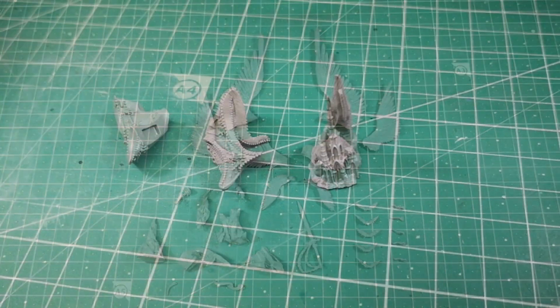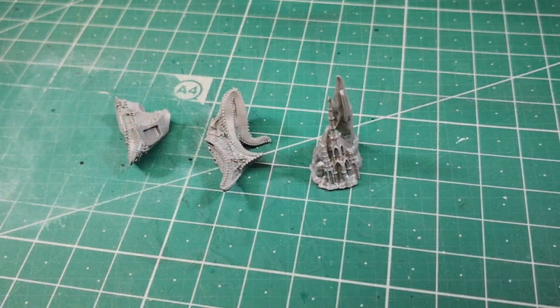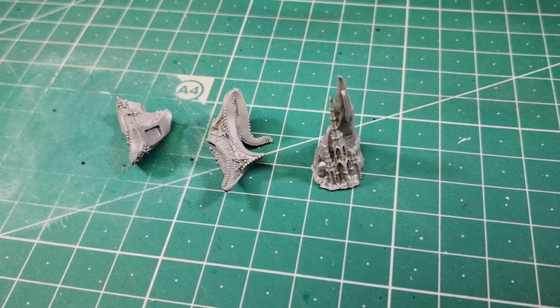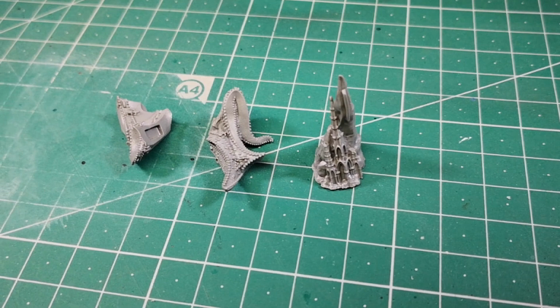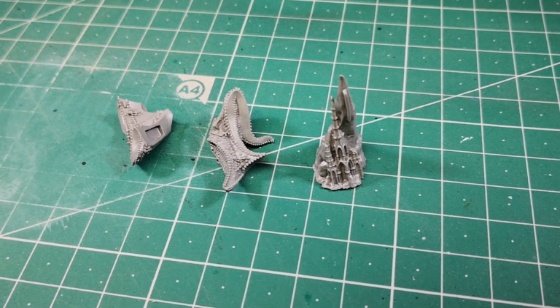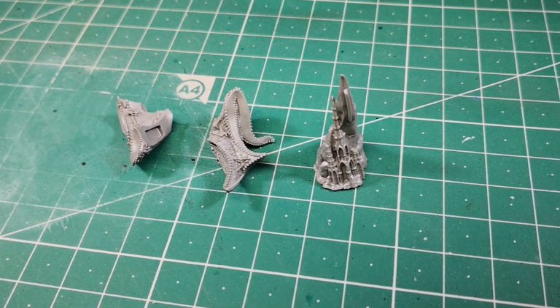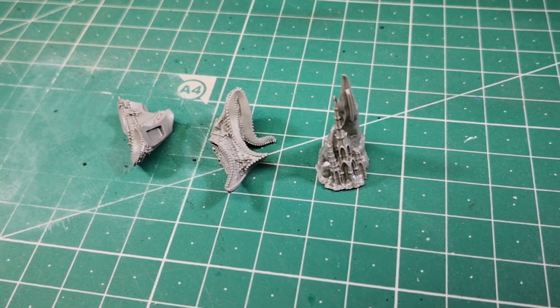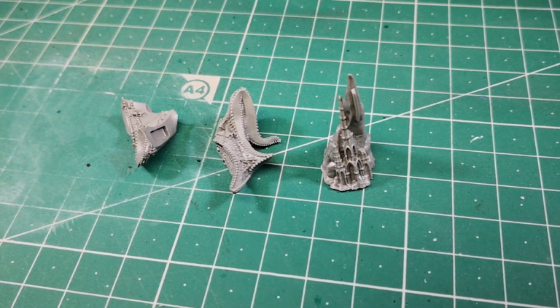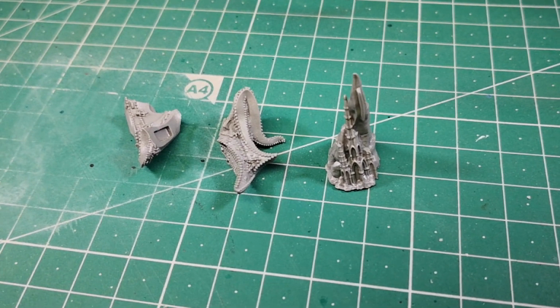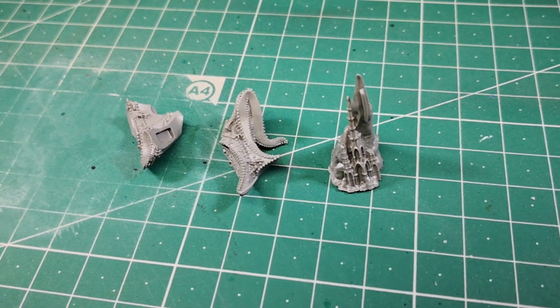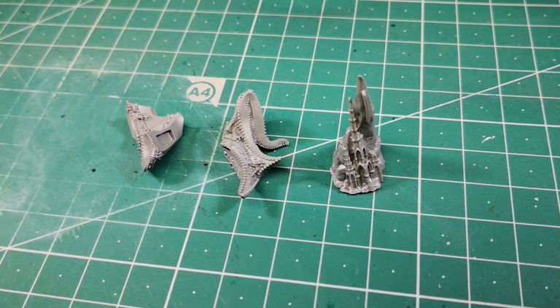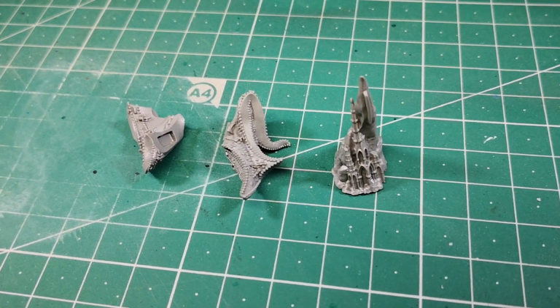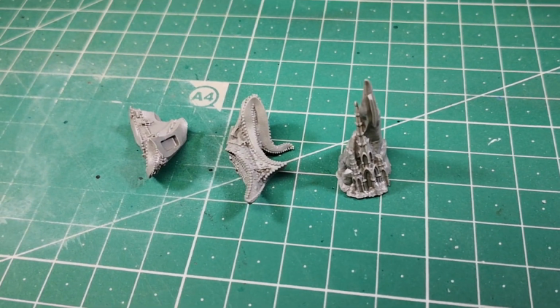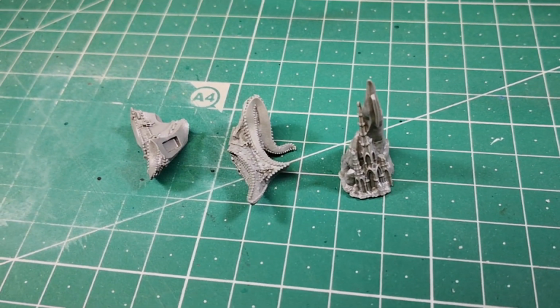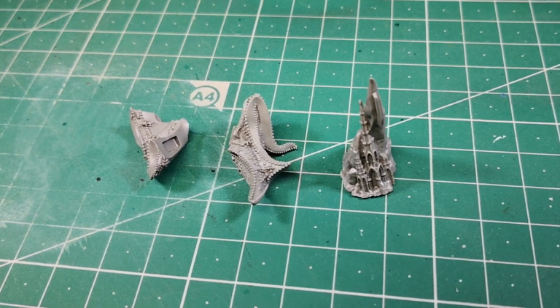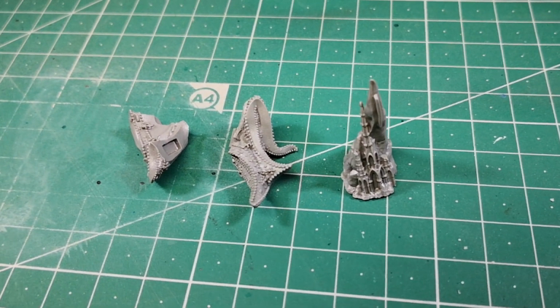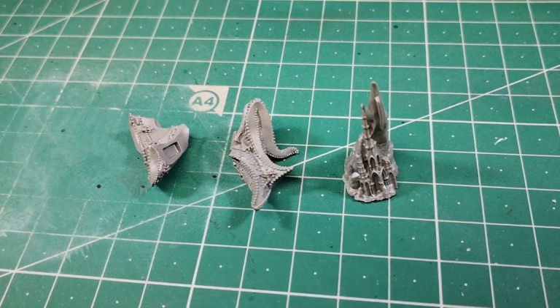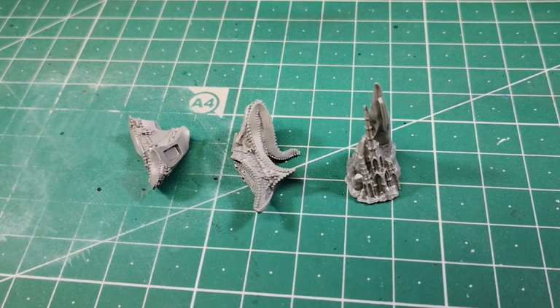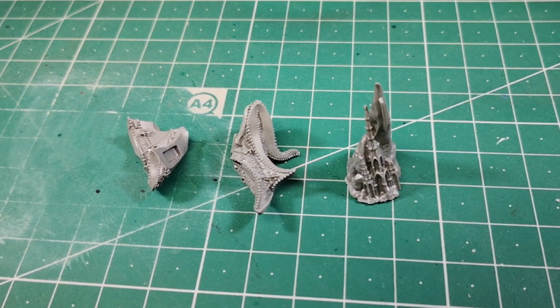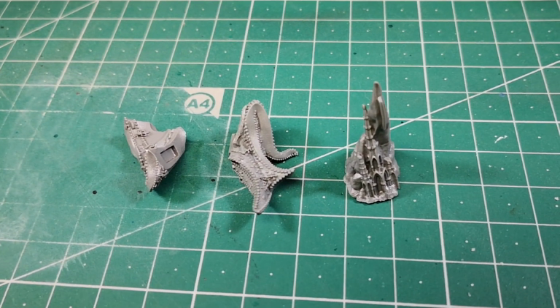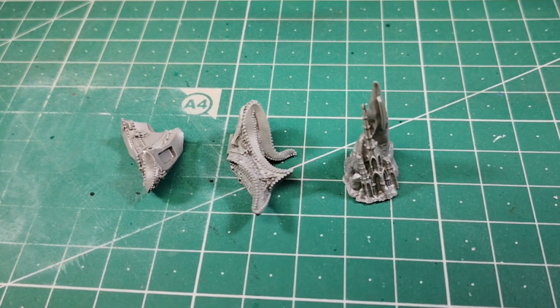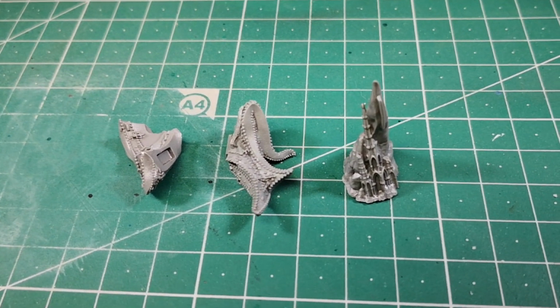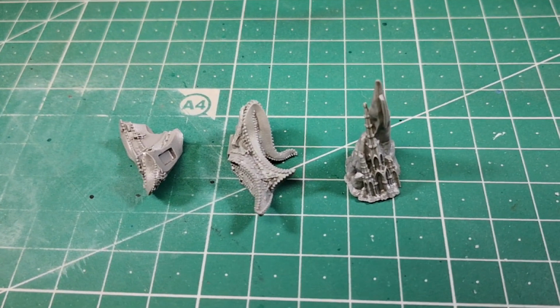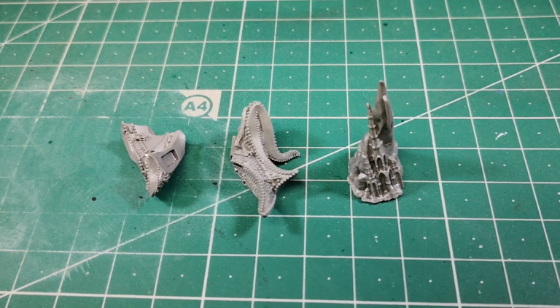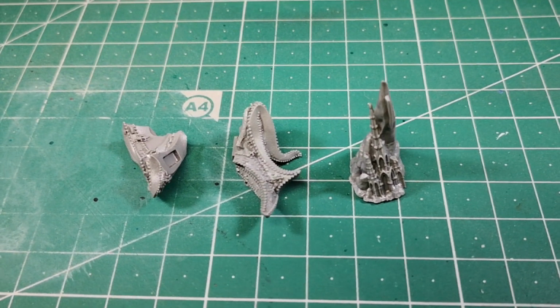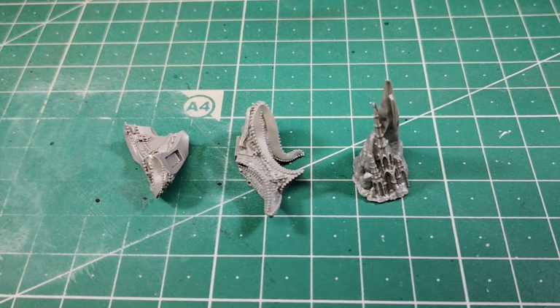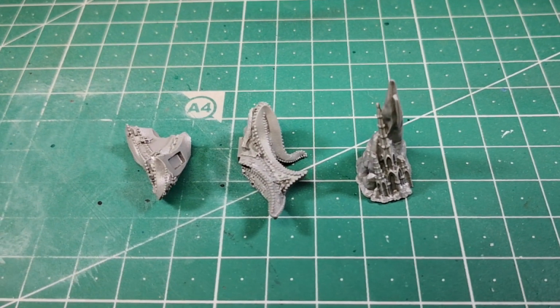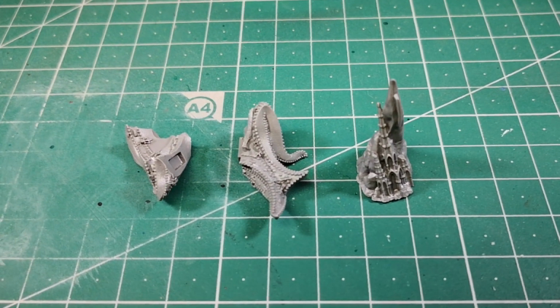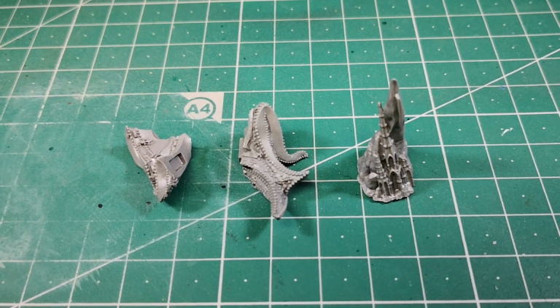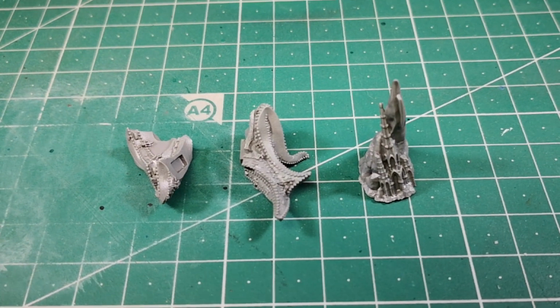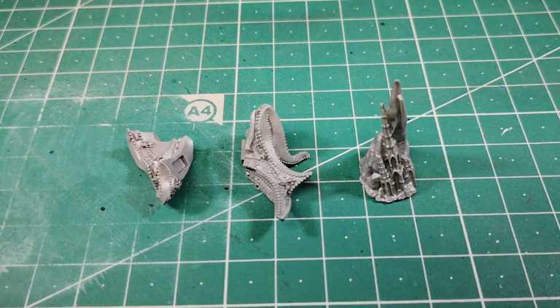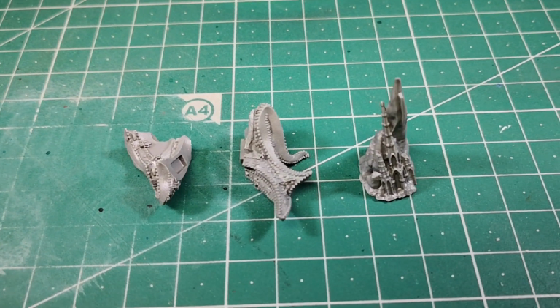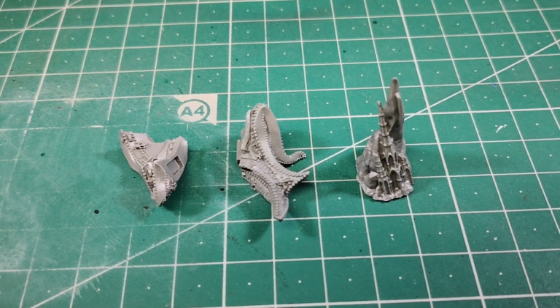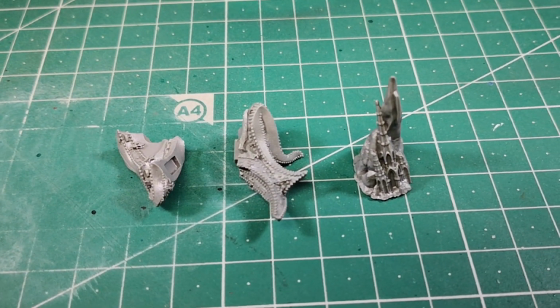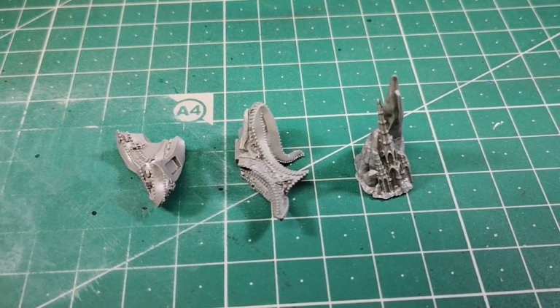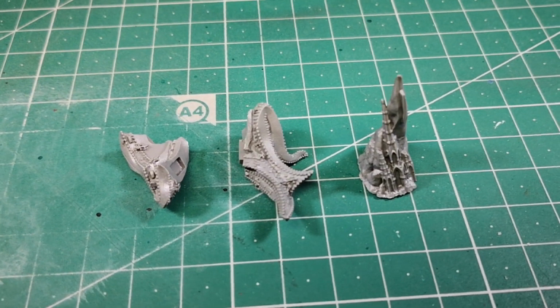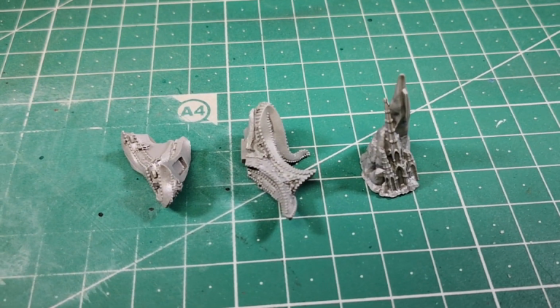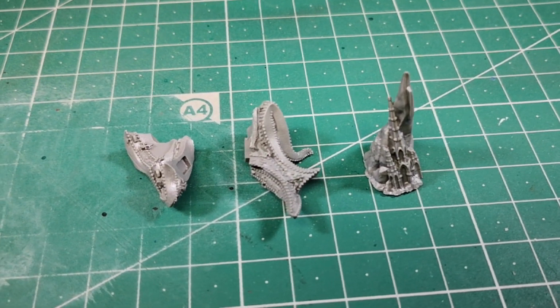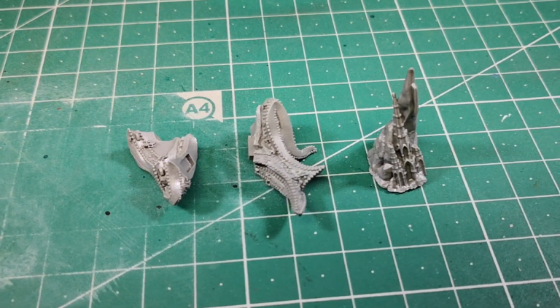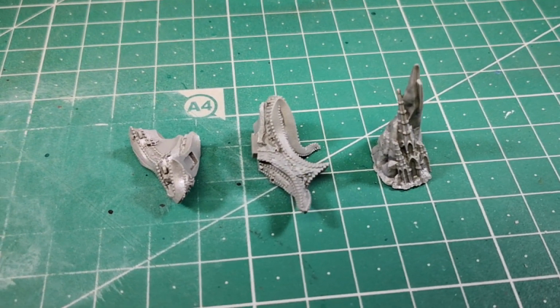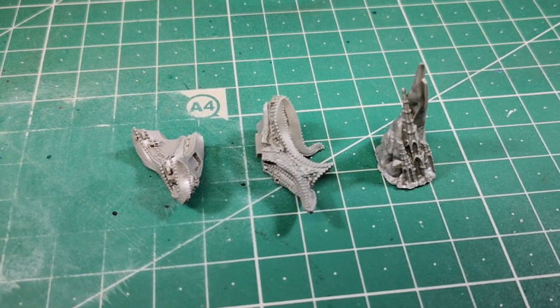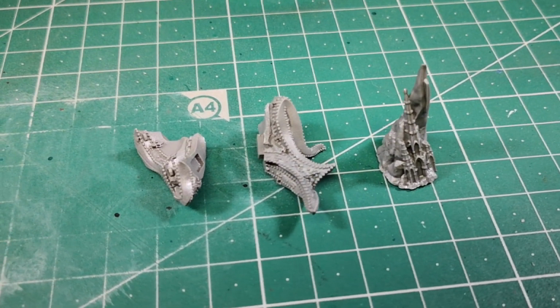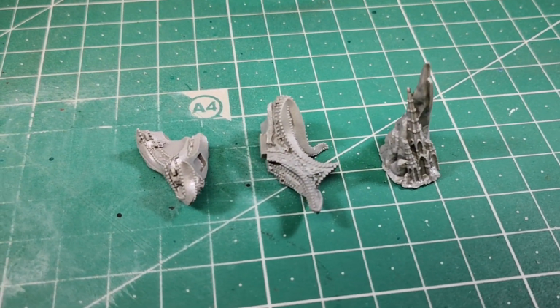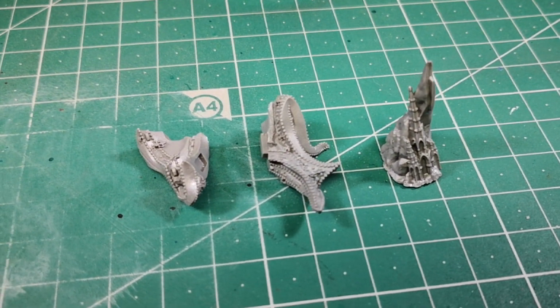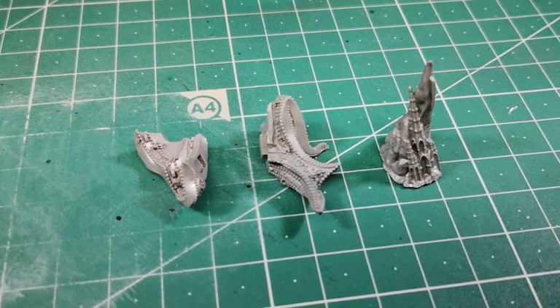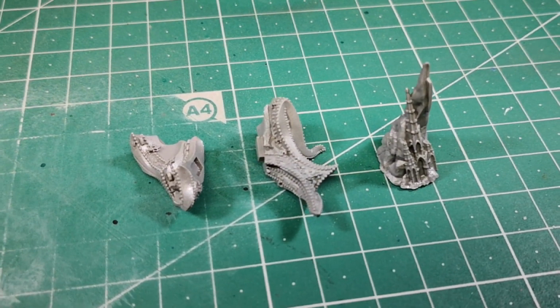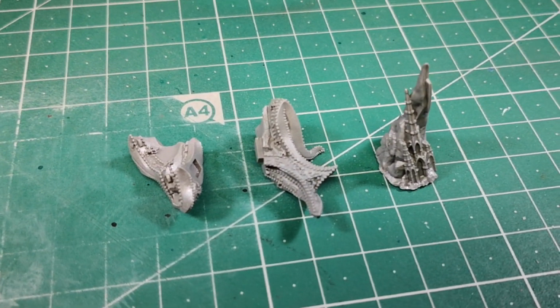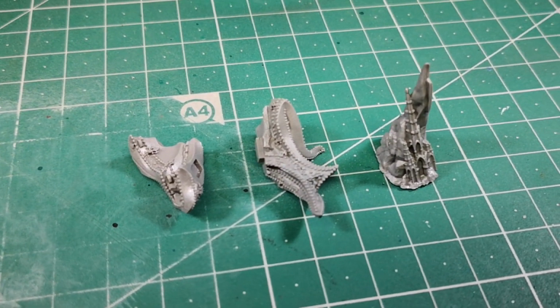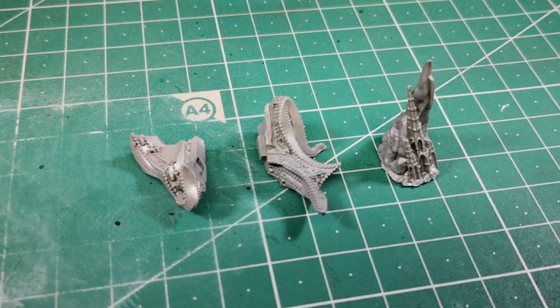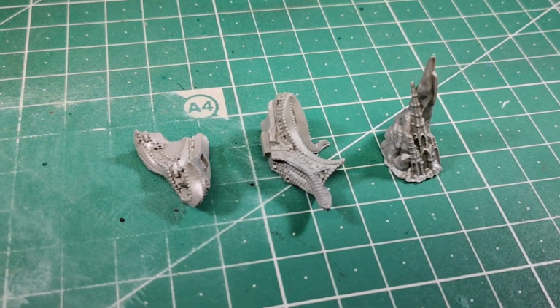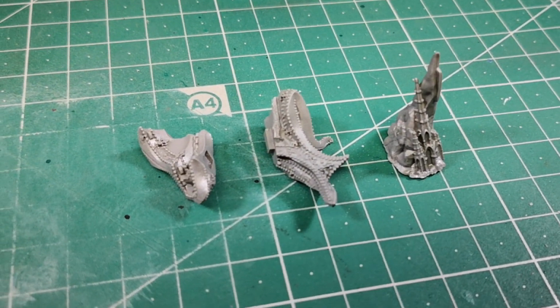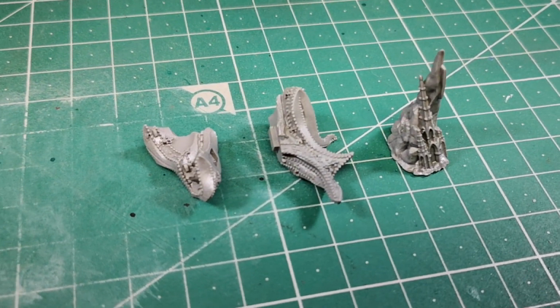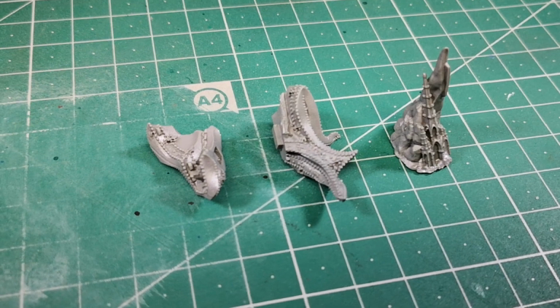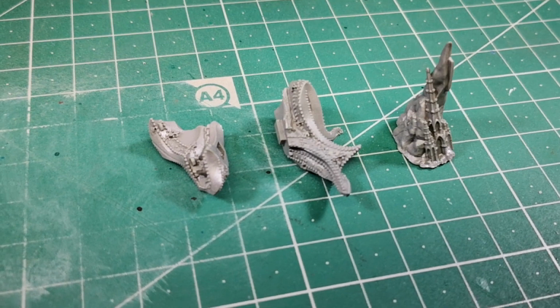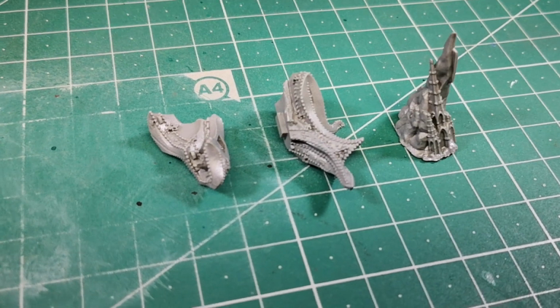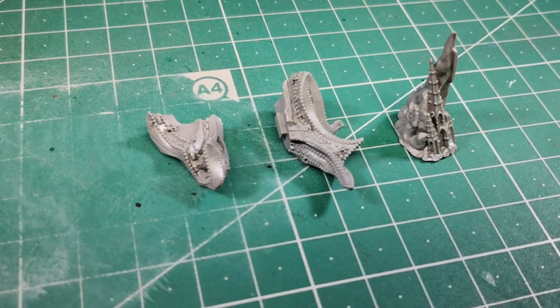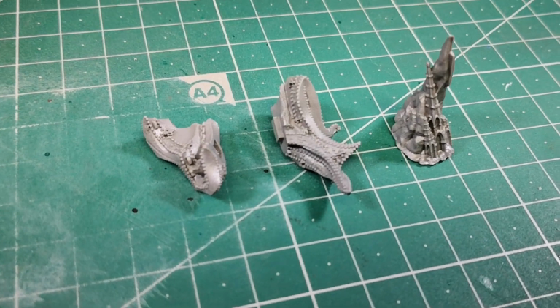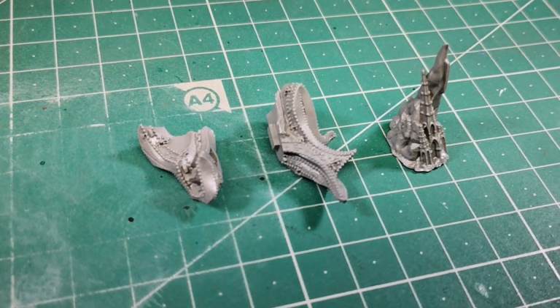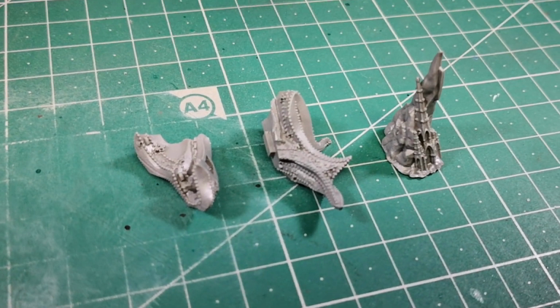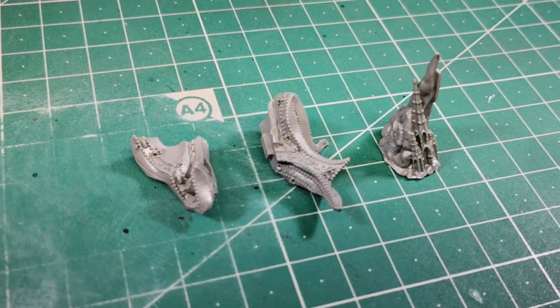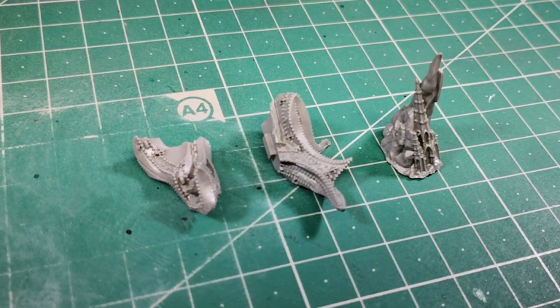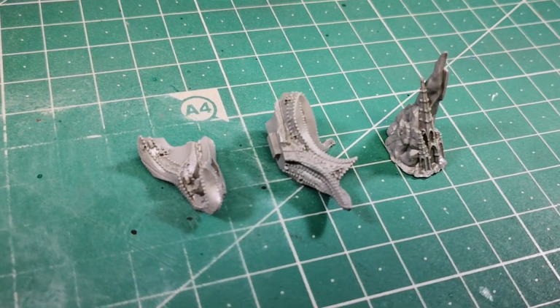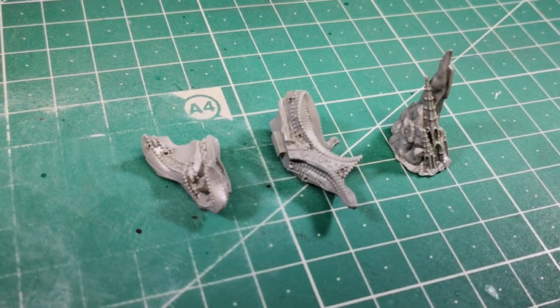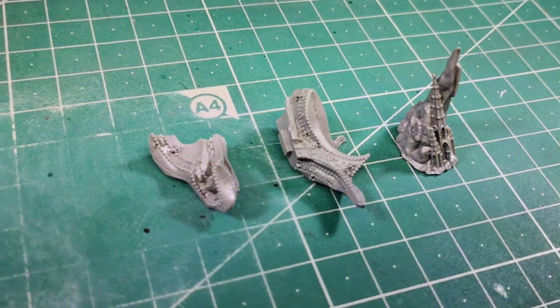Start by joining the three large pieces that make up the lower part of the body and the base with gothic scenery.